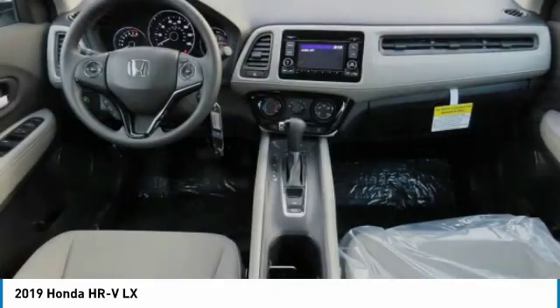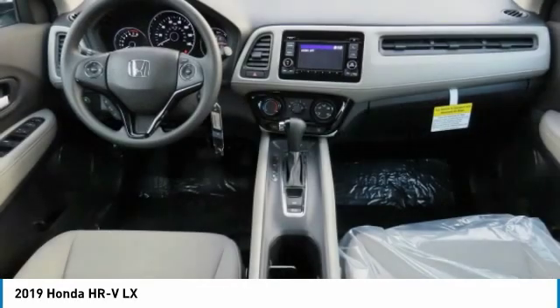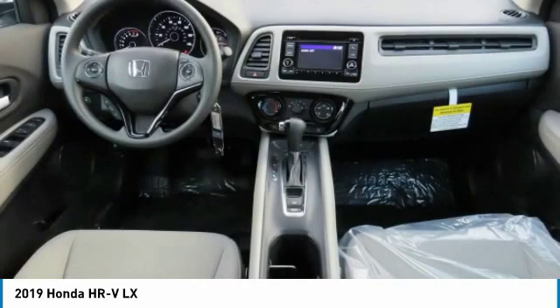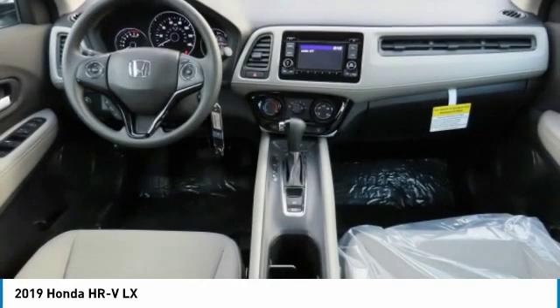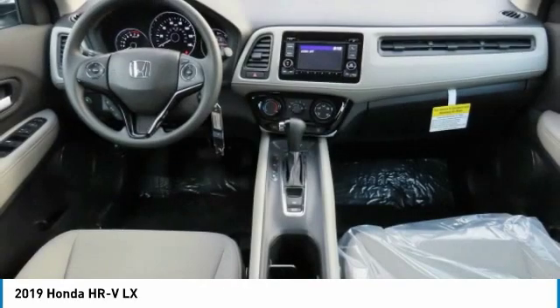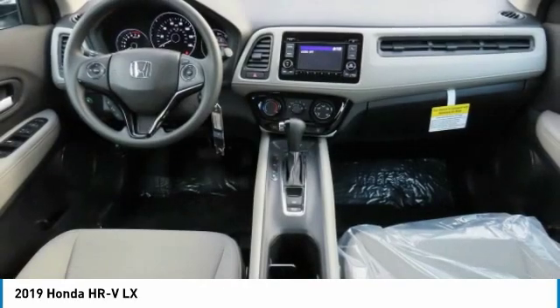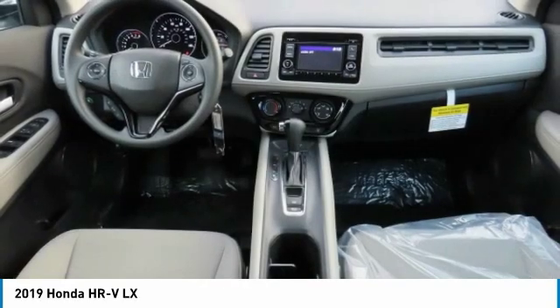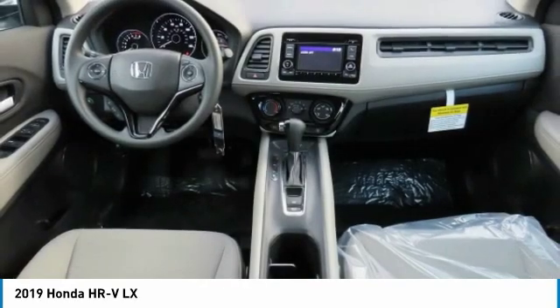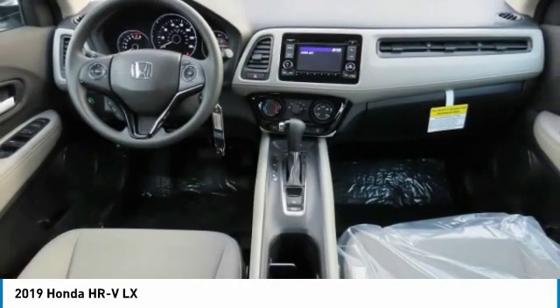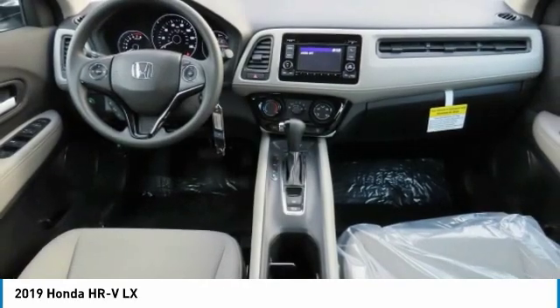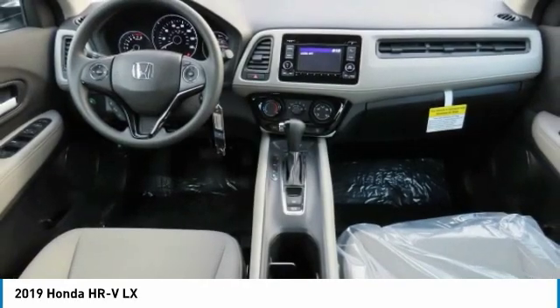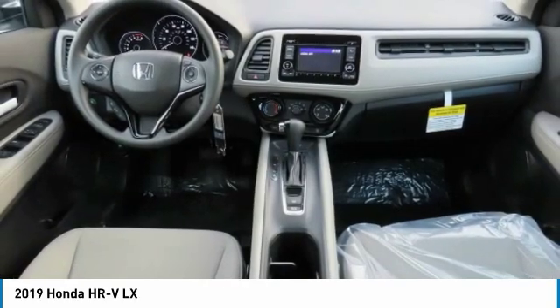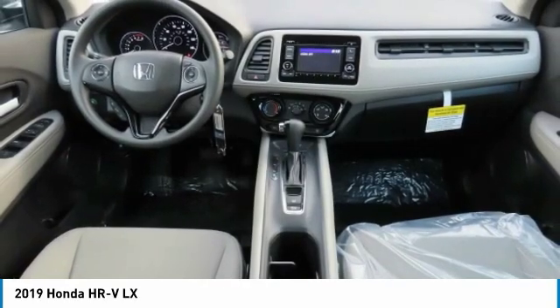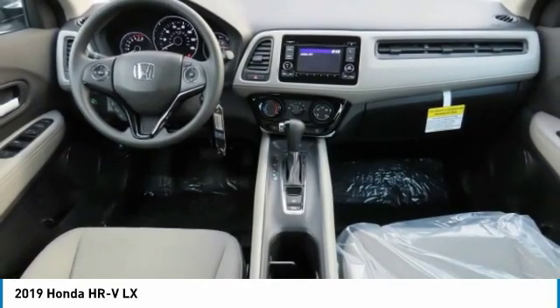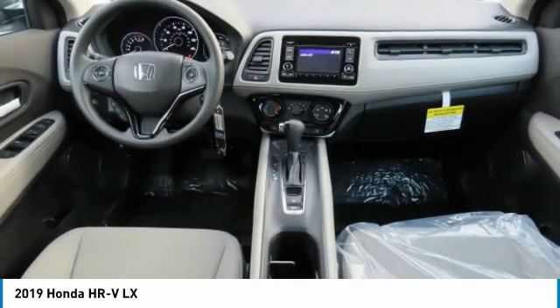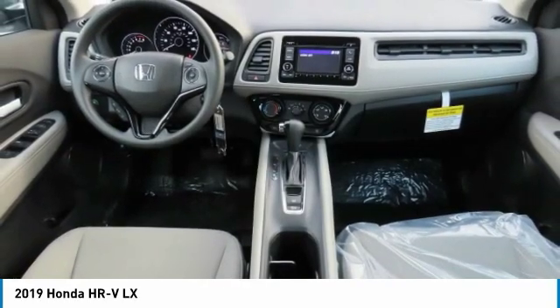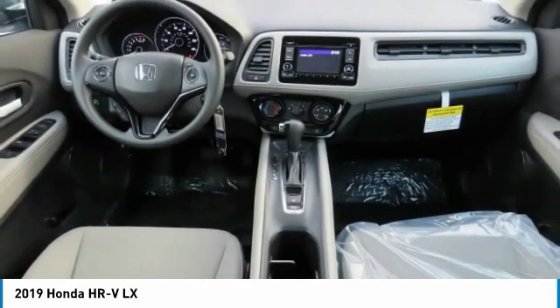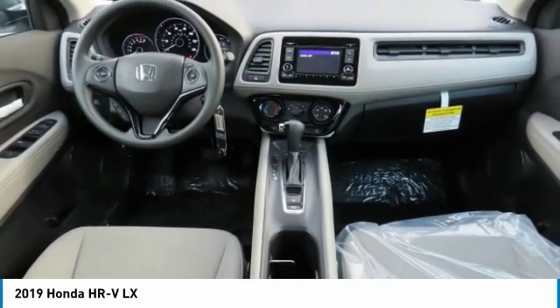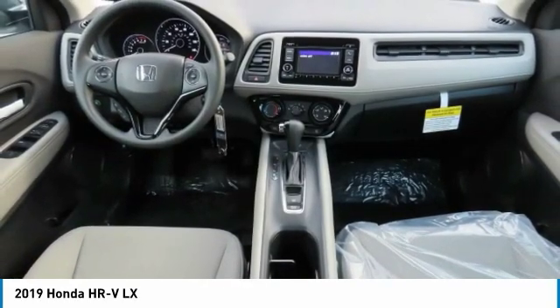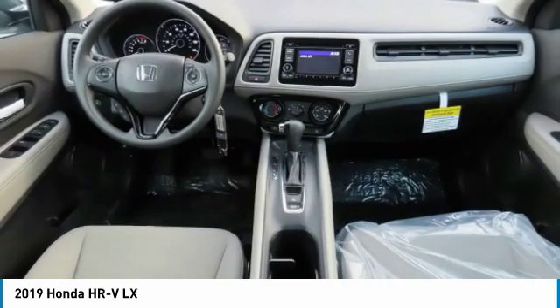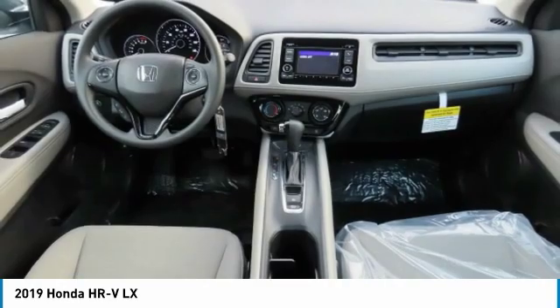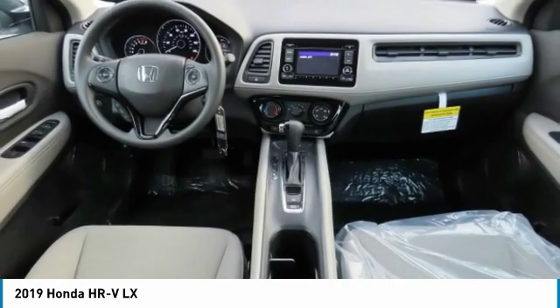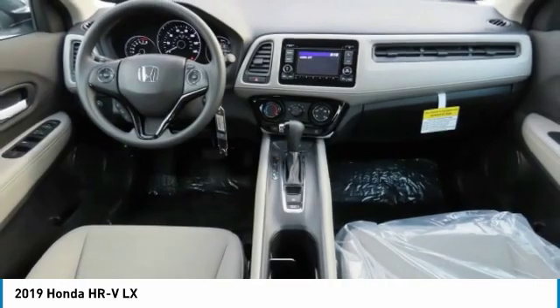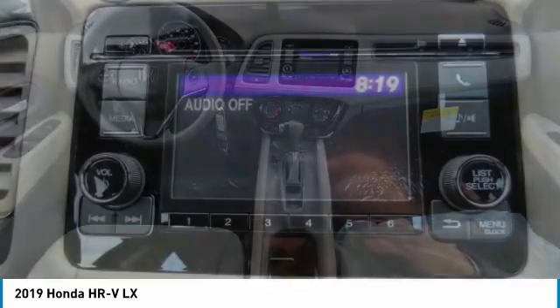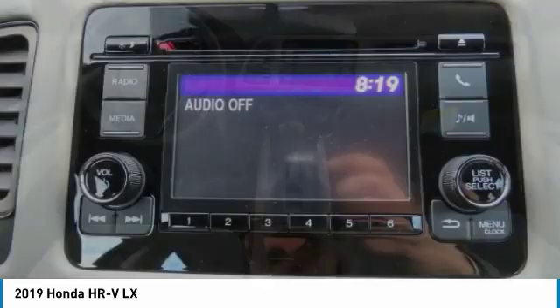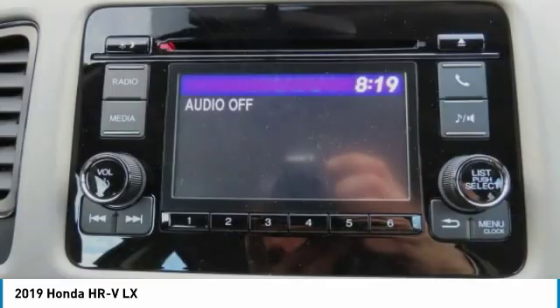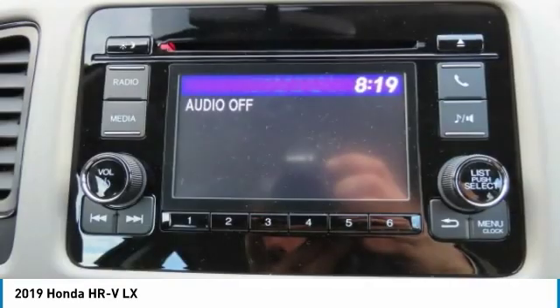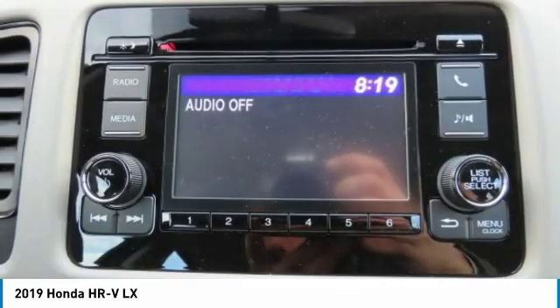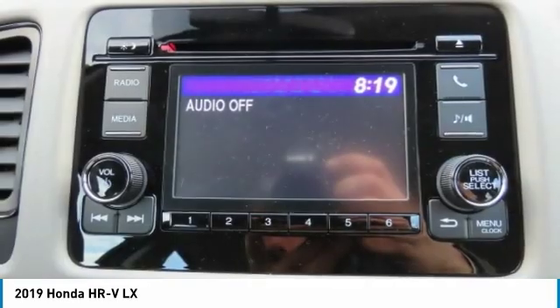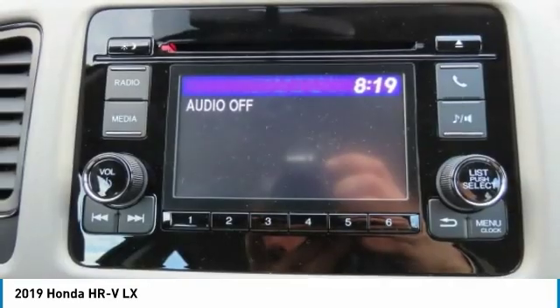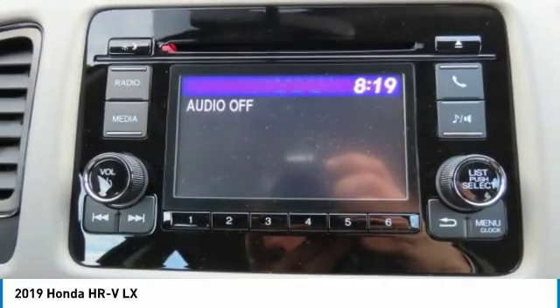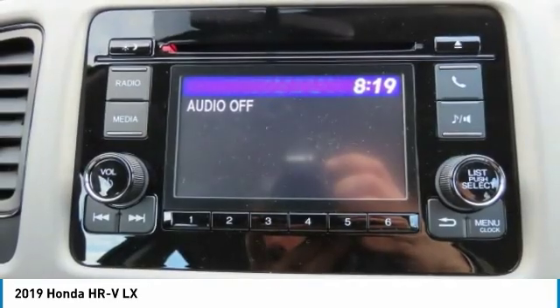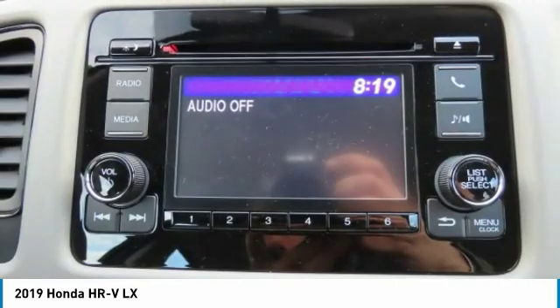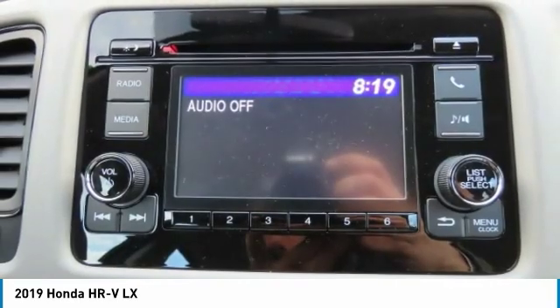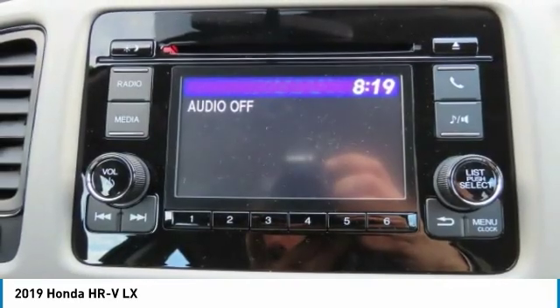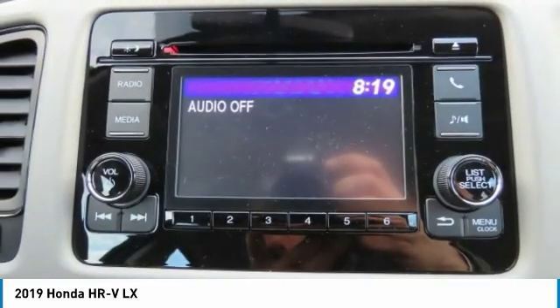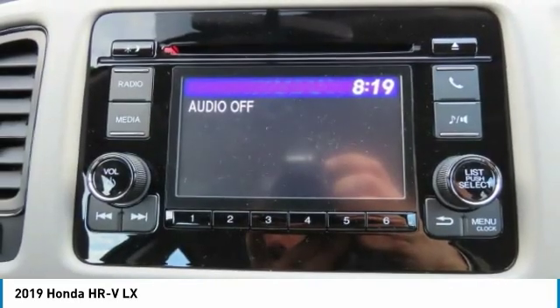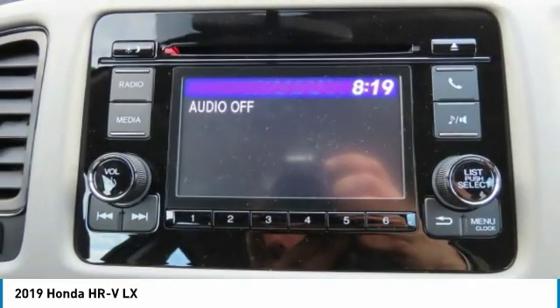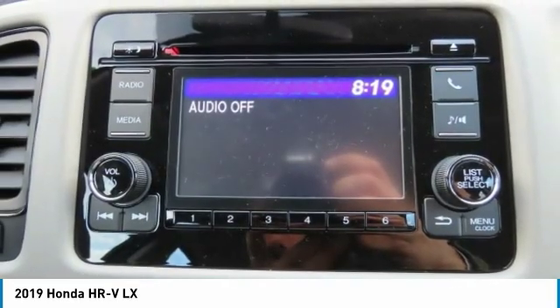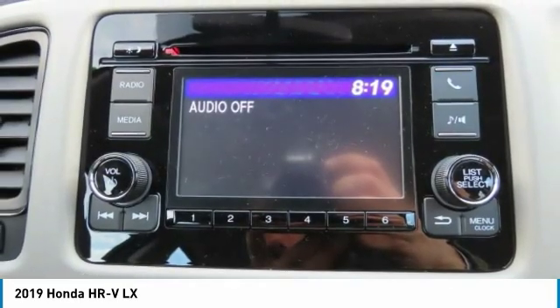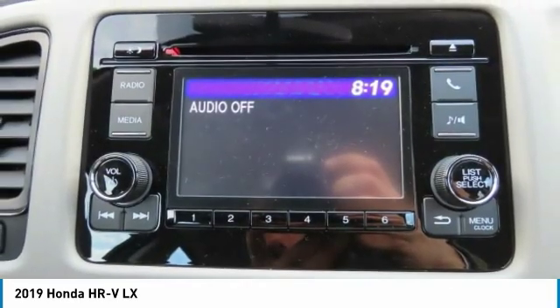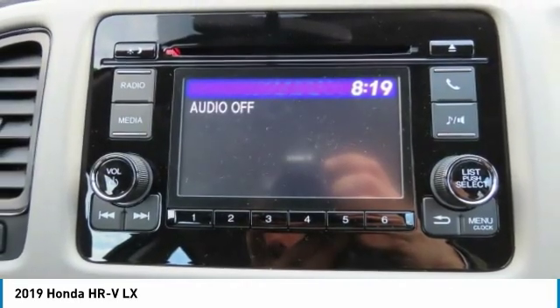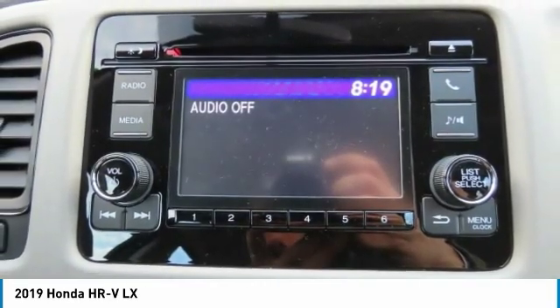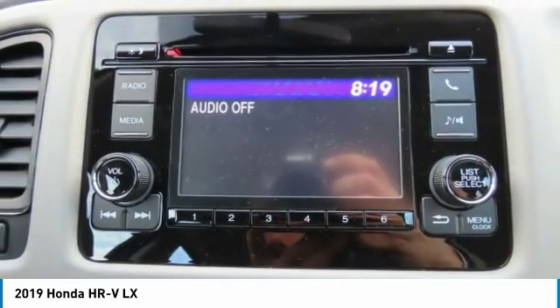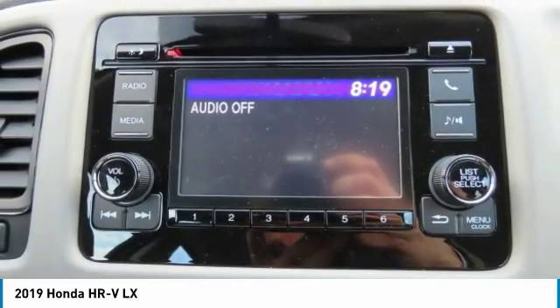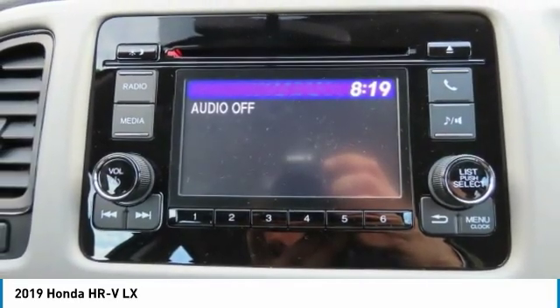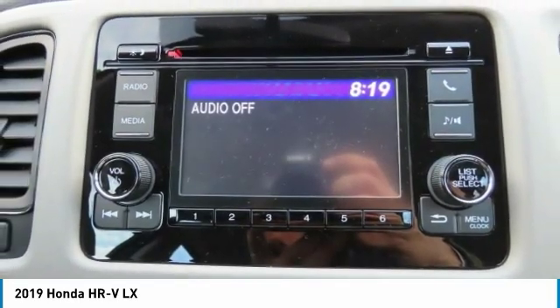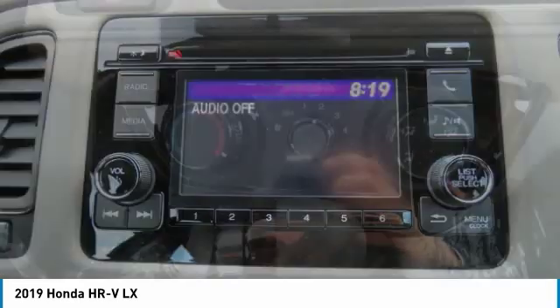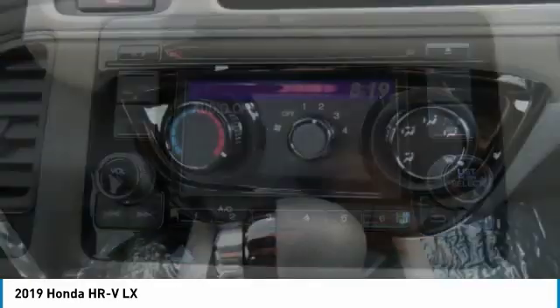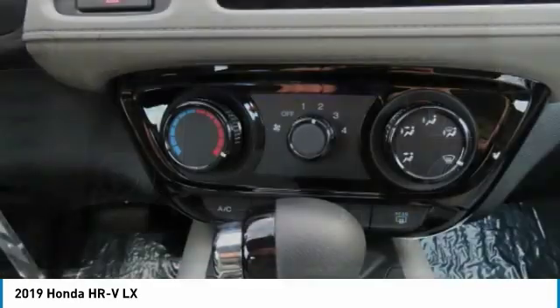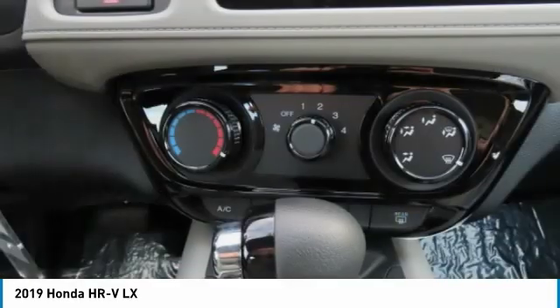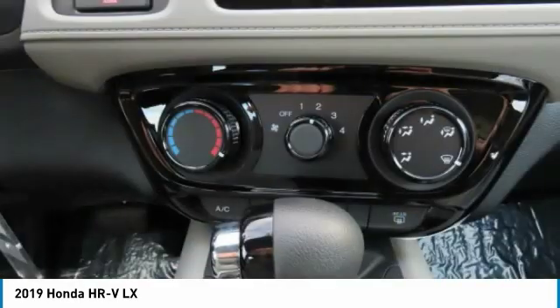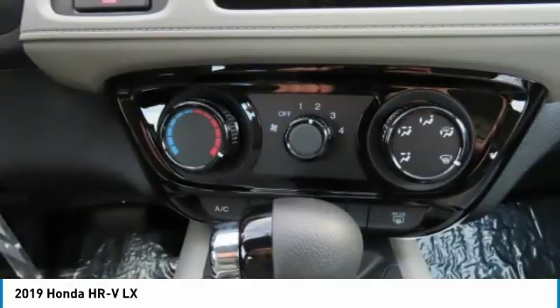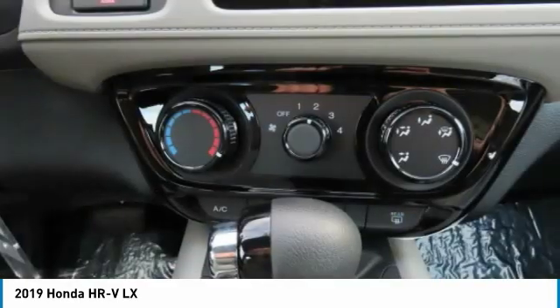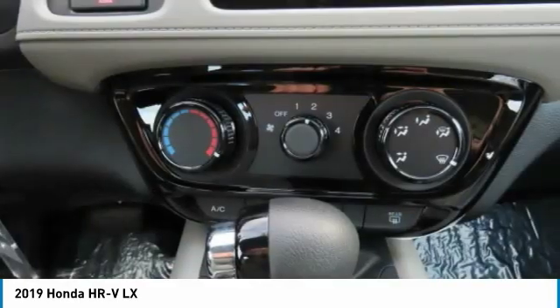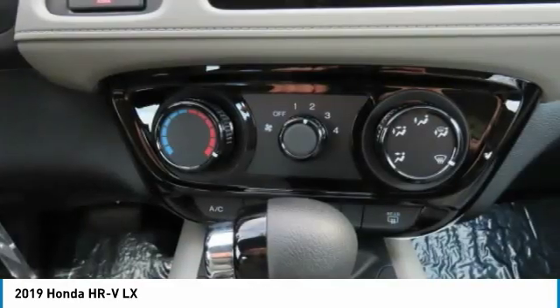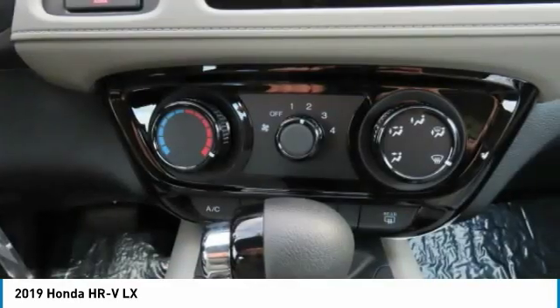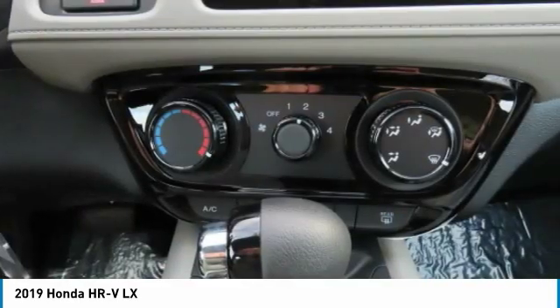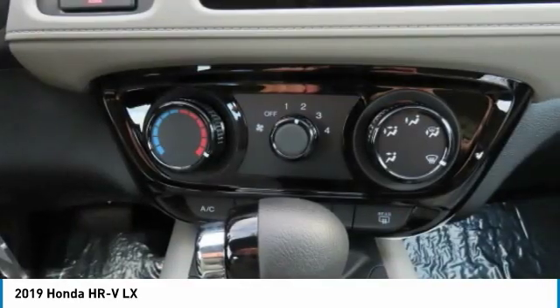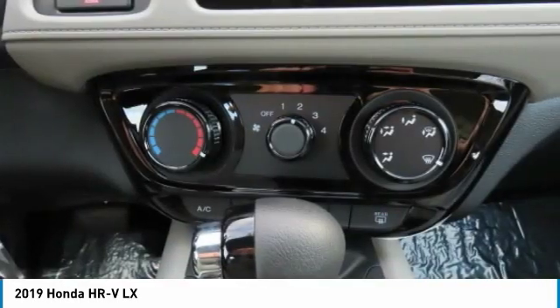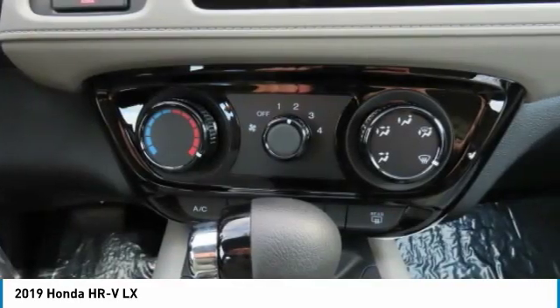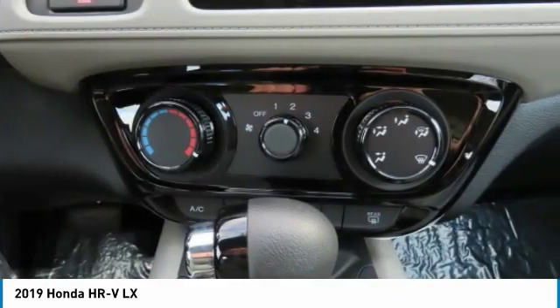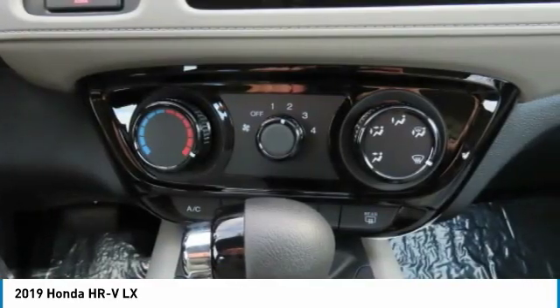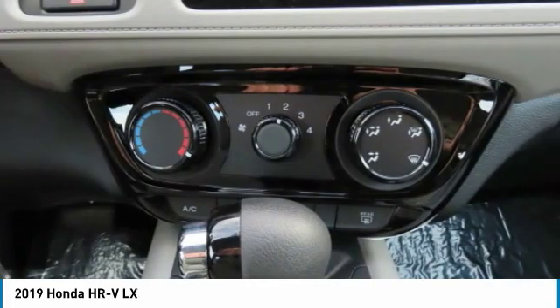Bluetooth, adjustable steering wheel, driver airbag. This beauty will even make your house keys jealous. Drive it today.